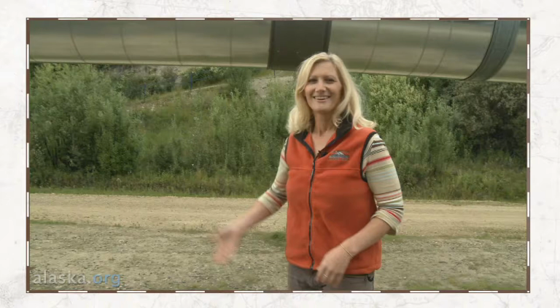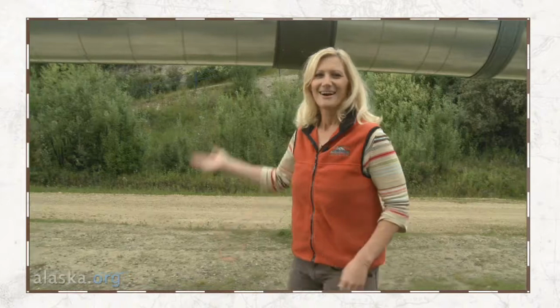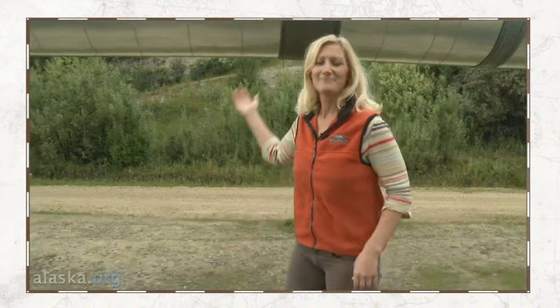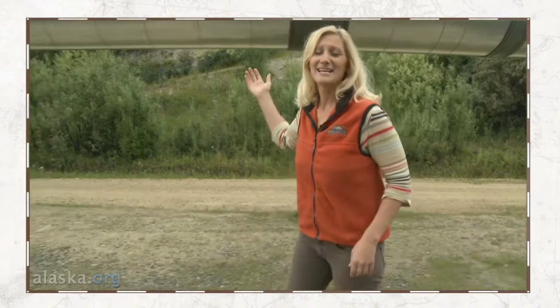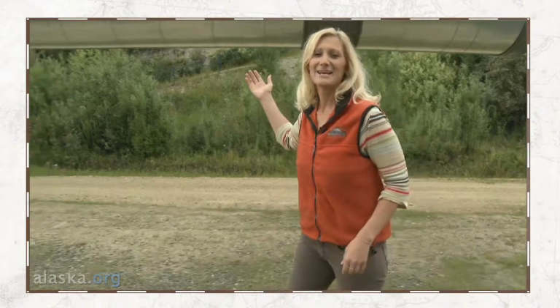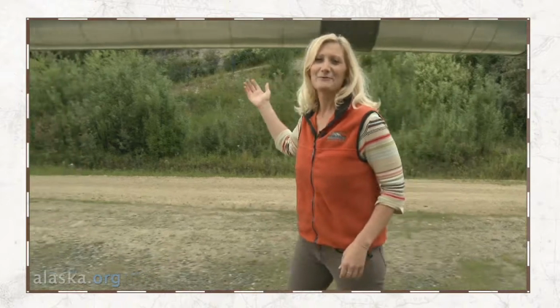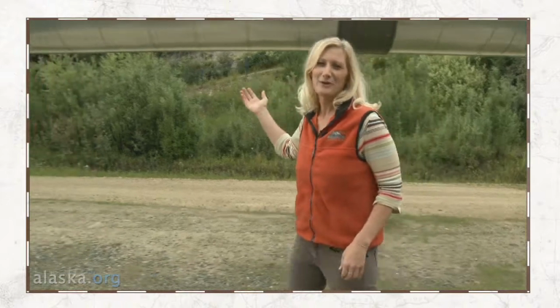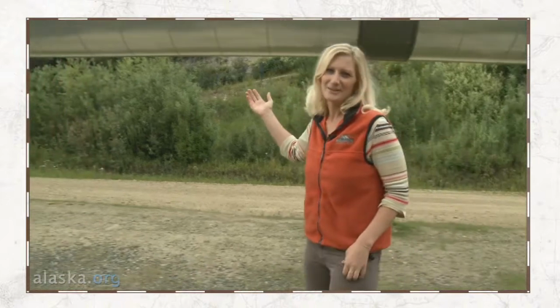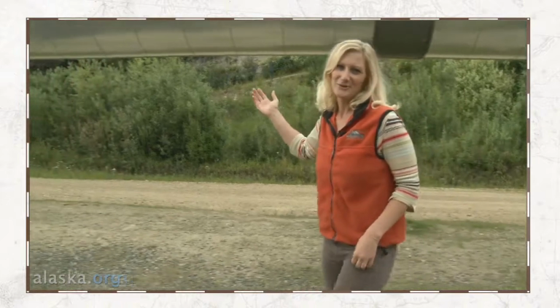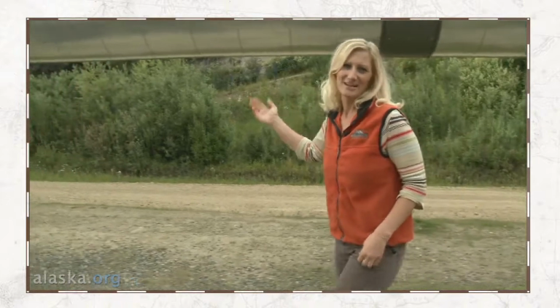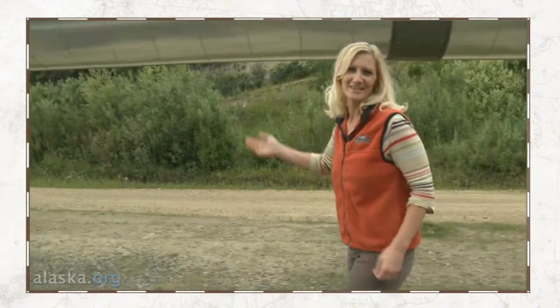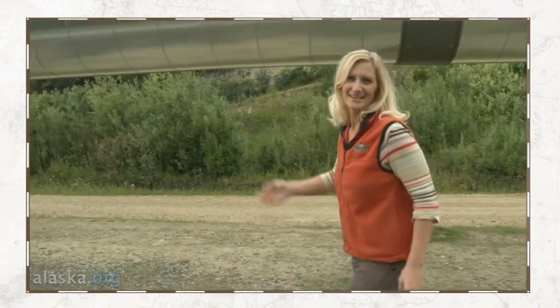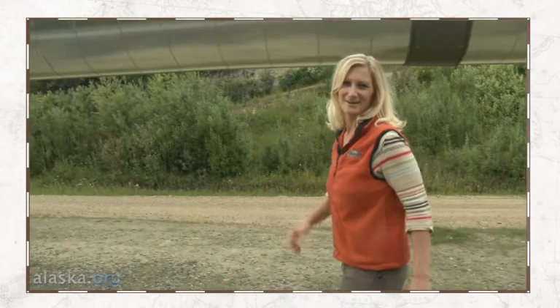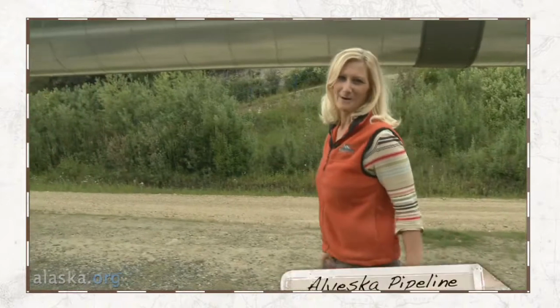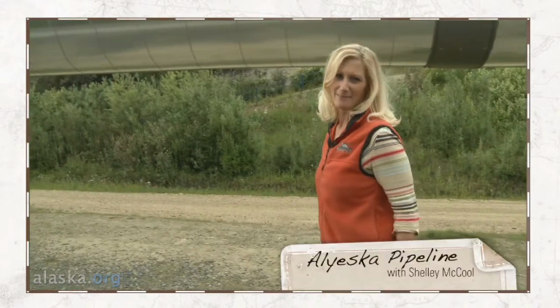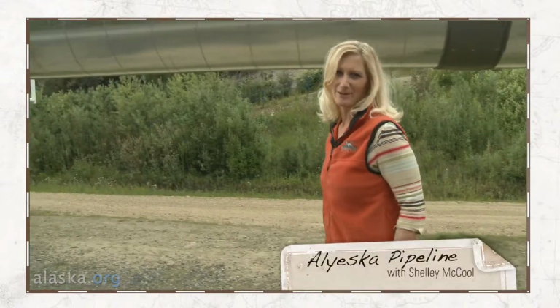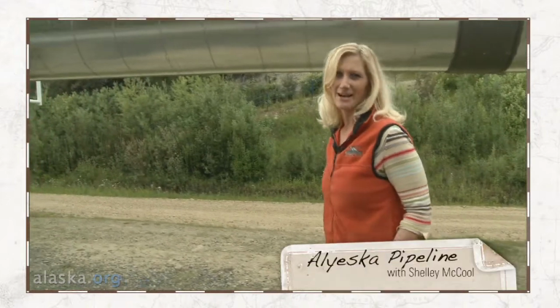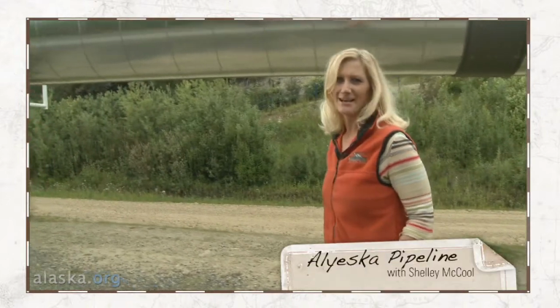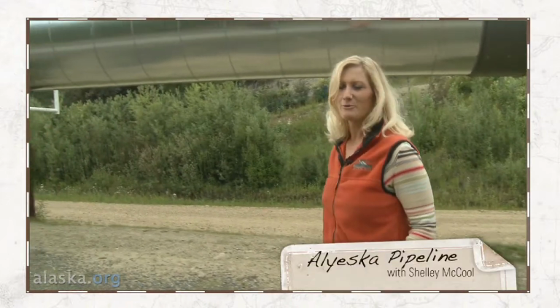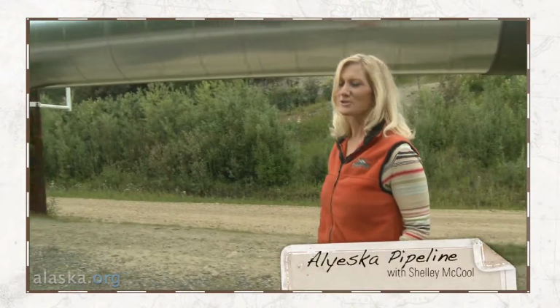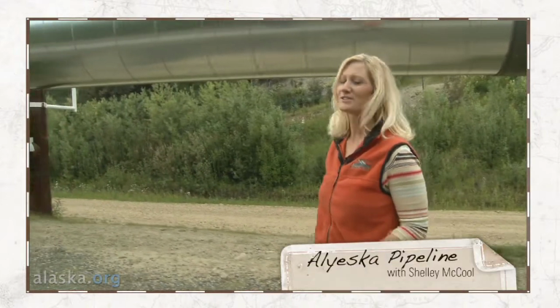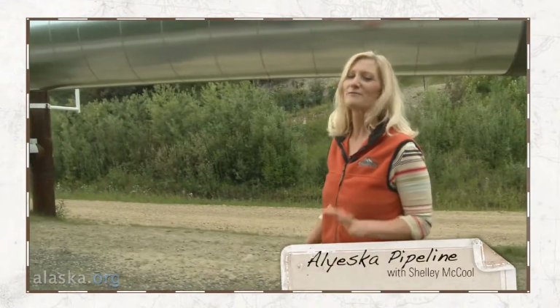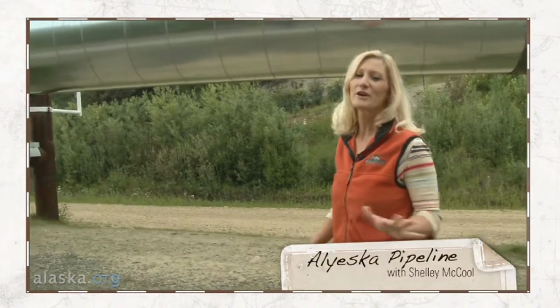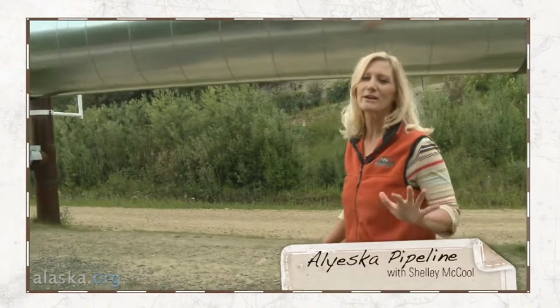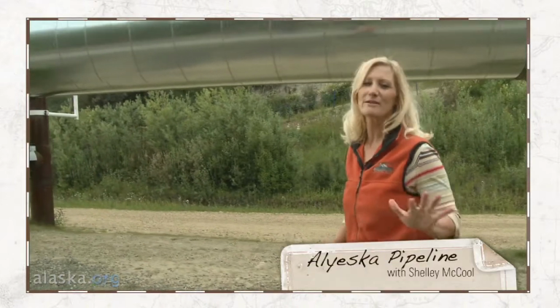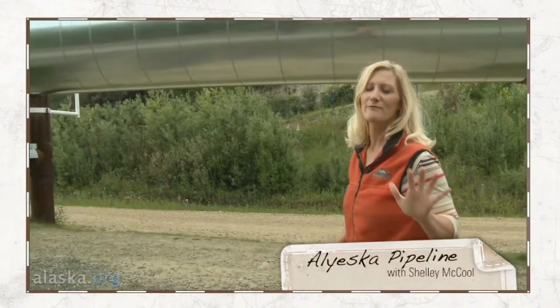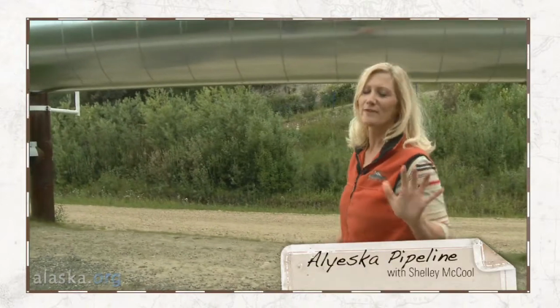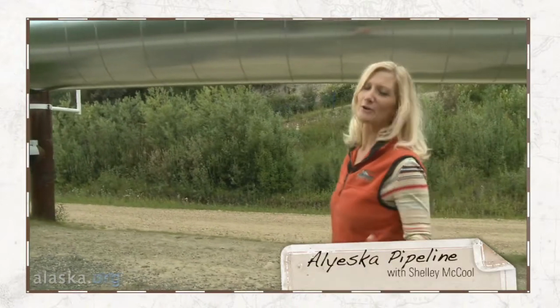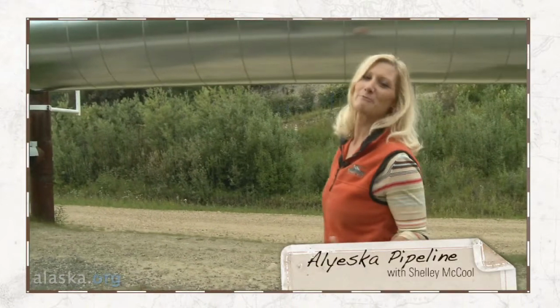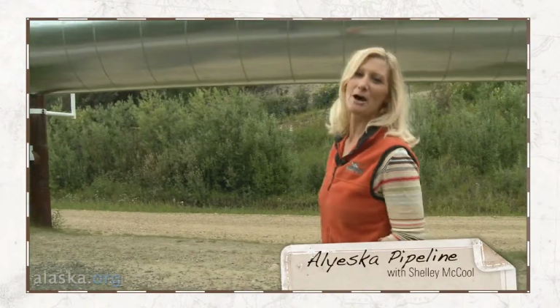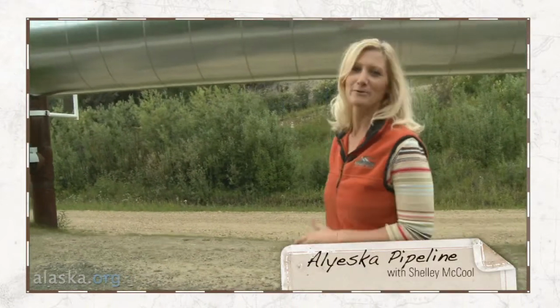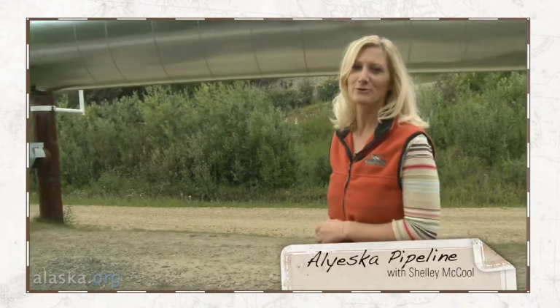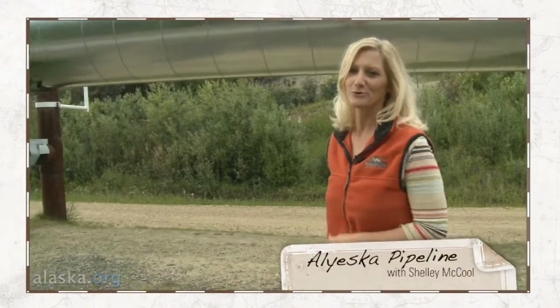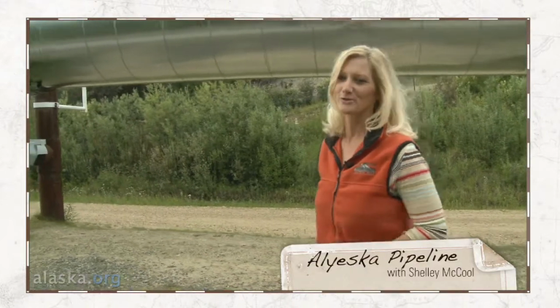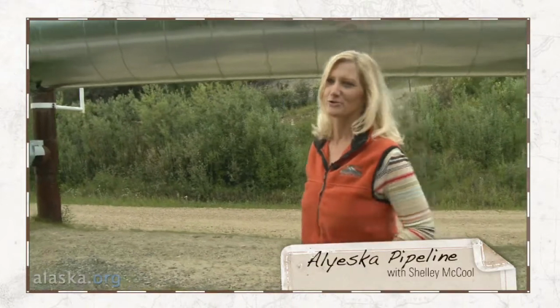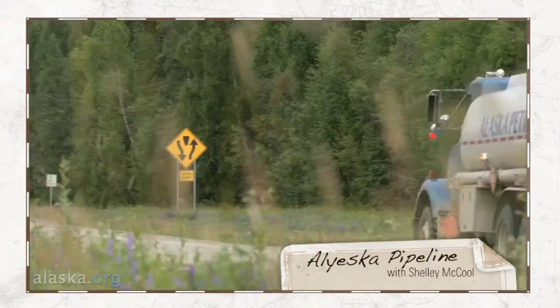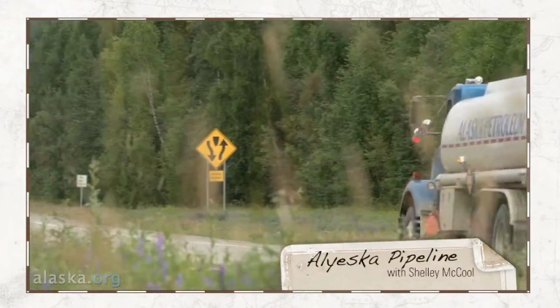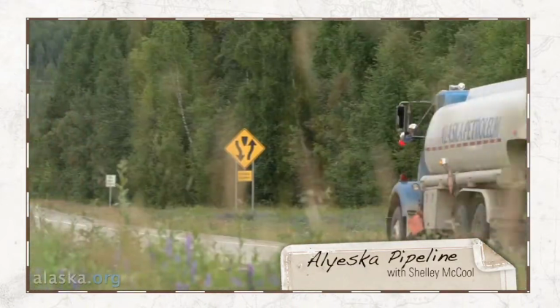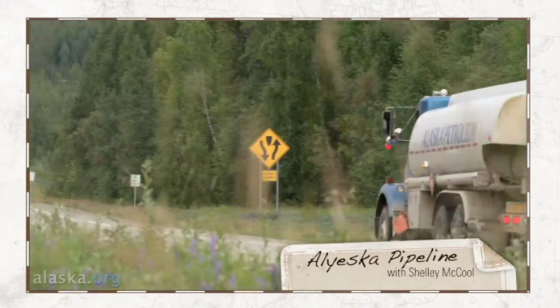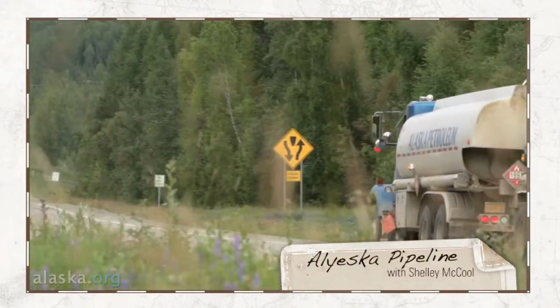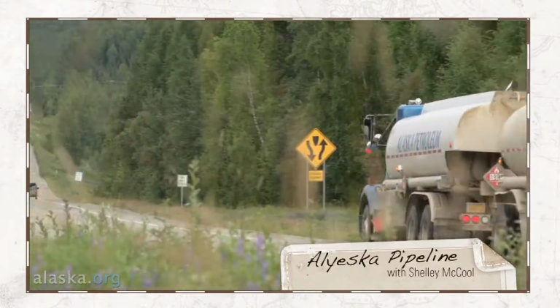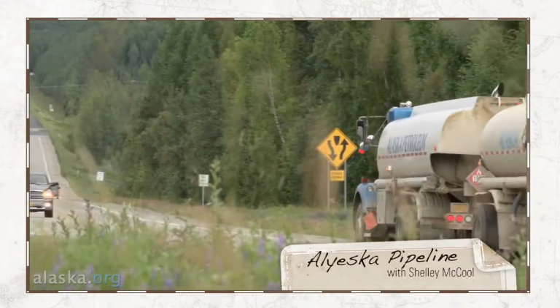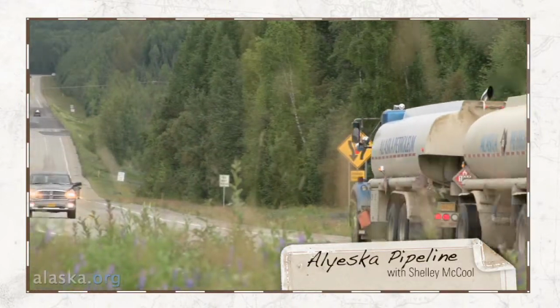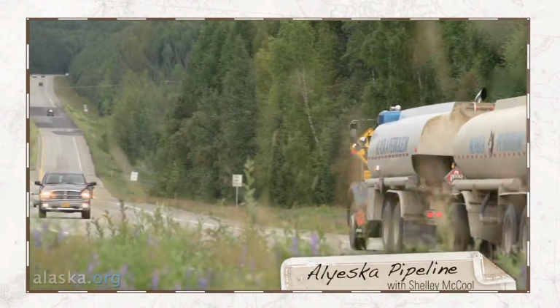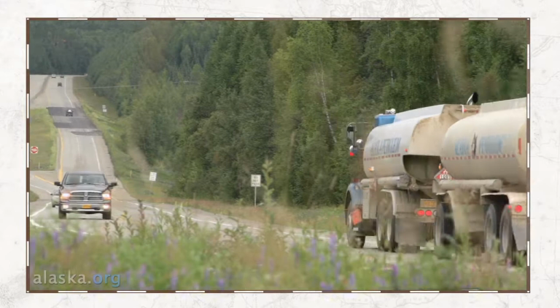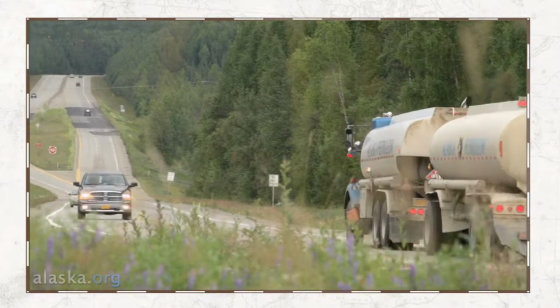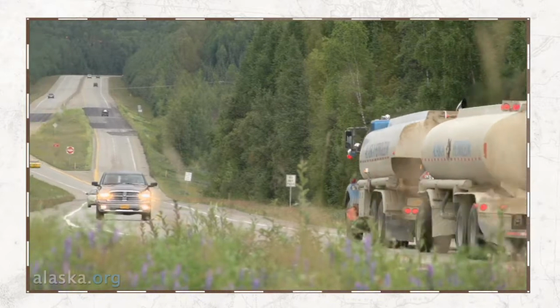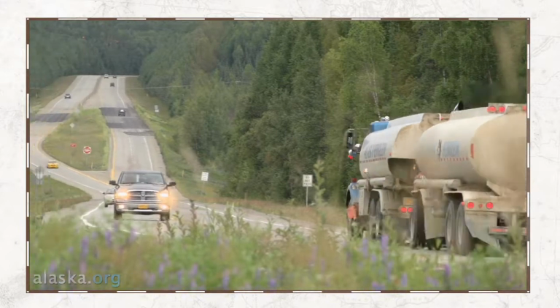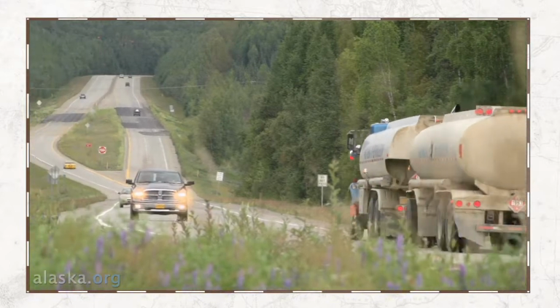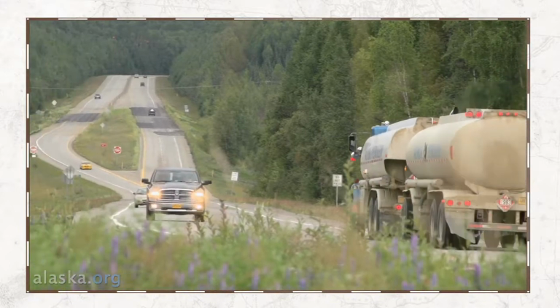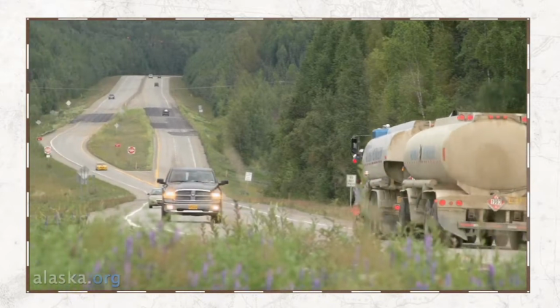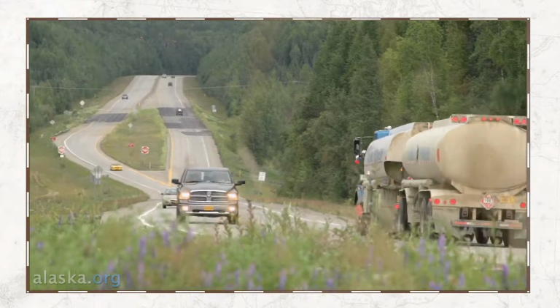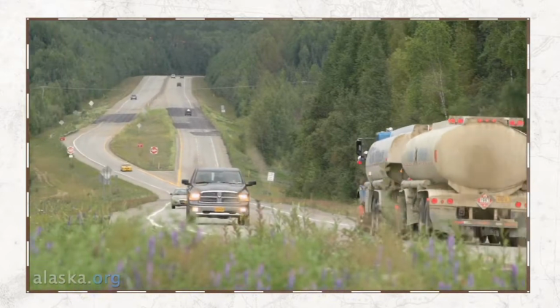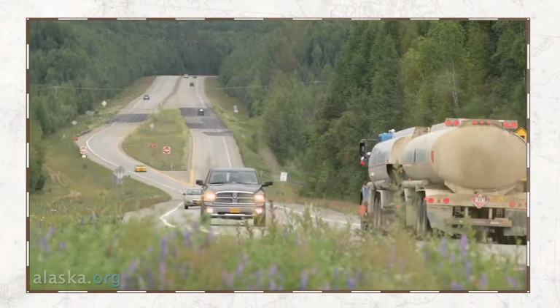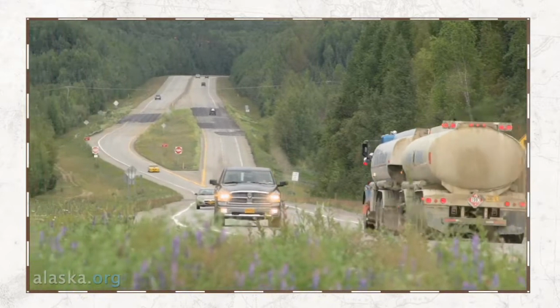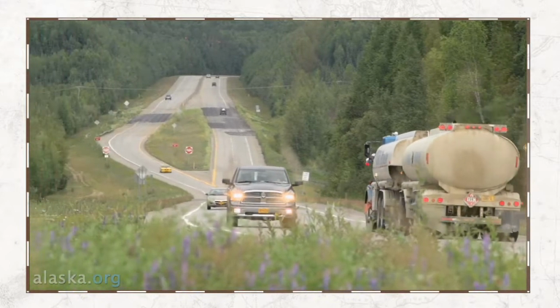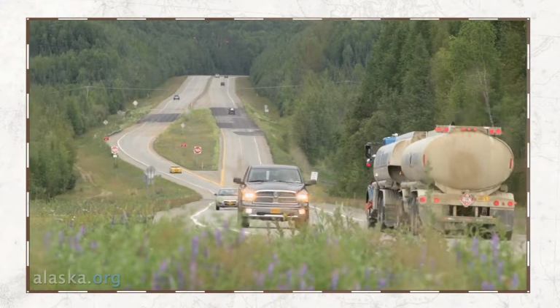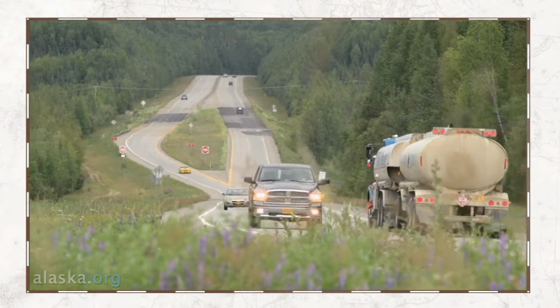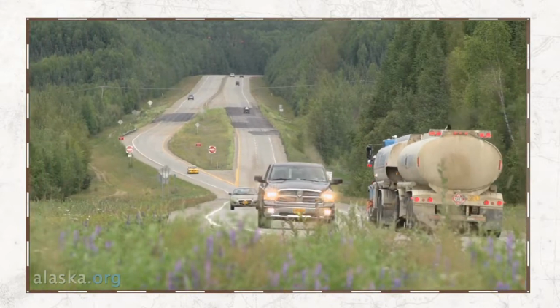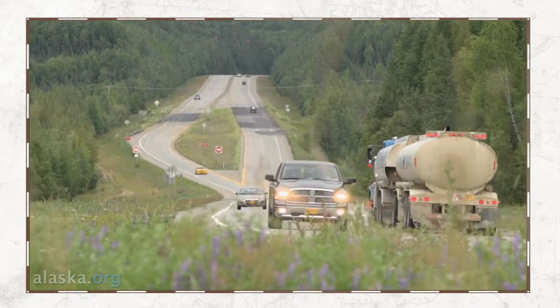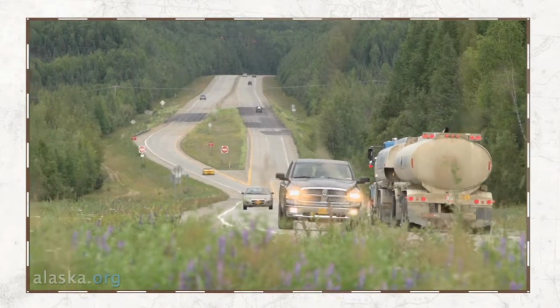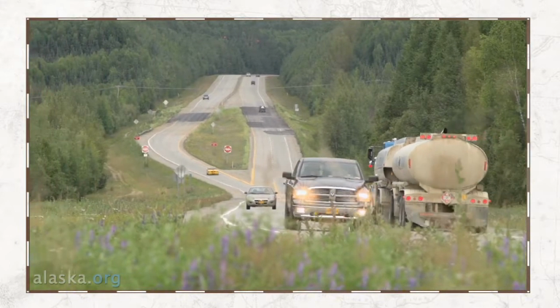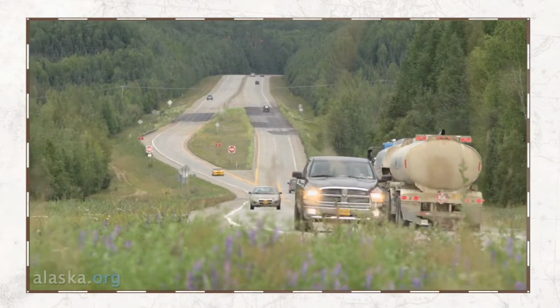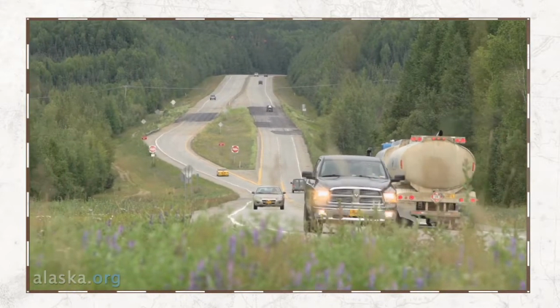I'm standing in front of the Trans-Alaska Pipeline, which is a very popular tourist attraction. About five miles out of town, a very short drive.